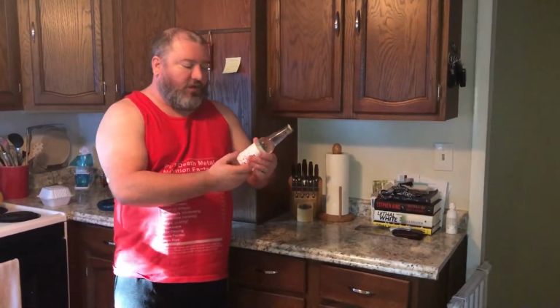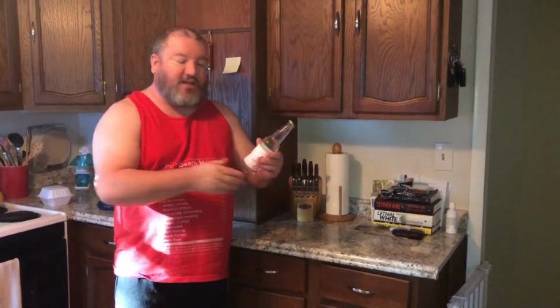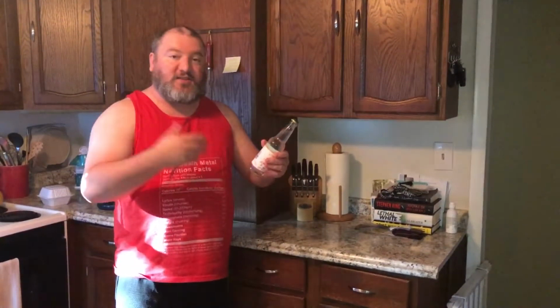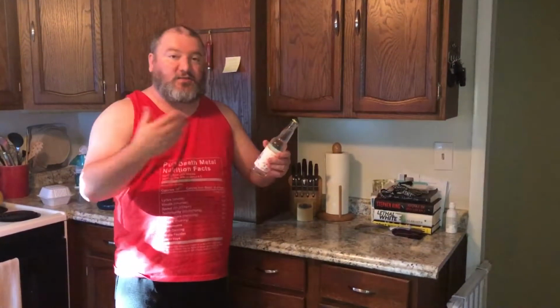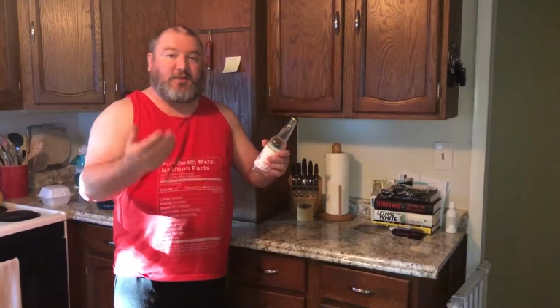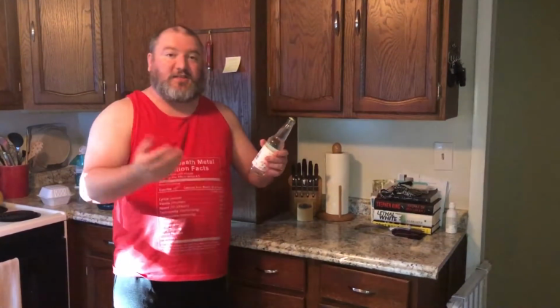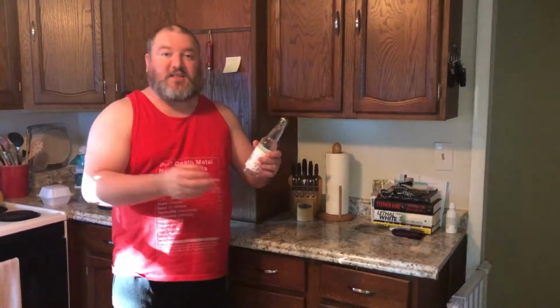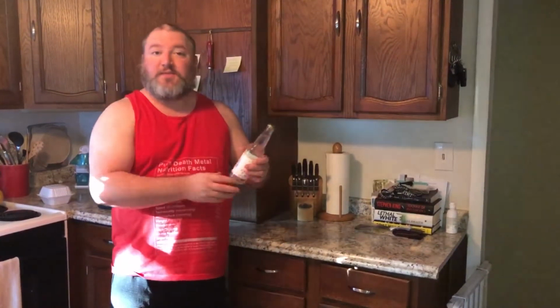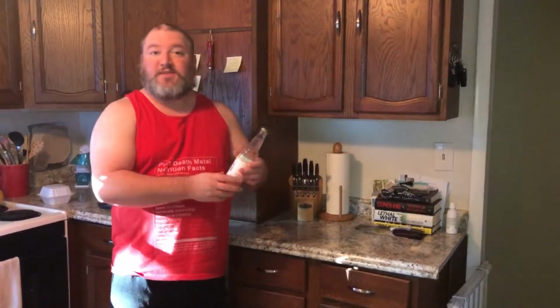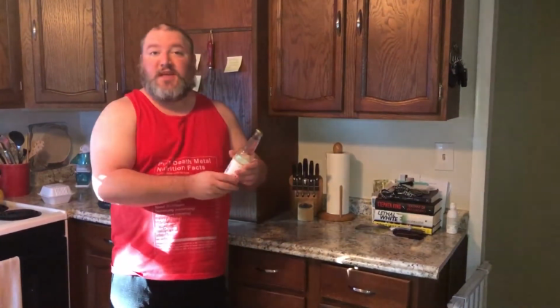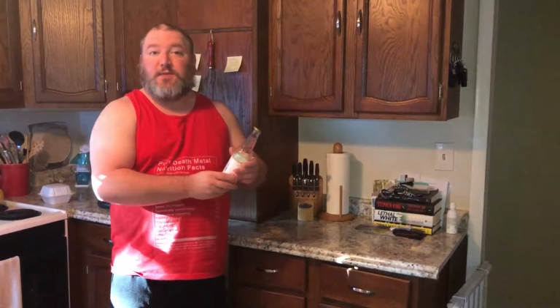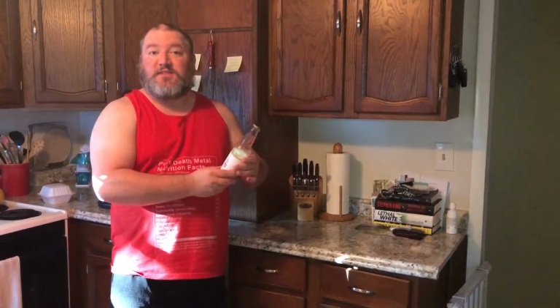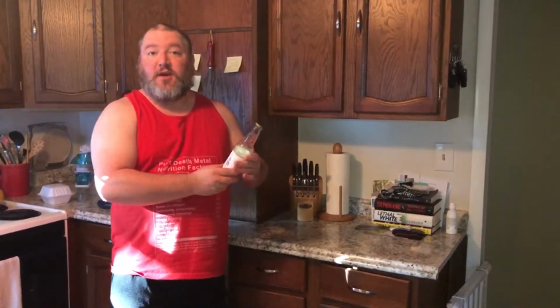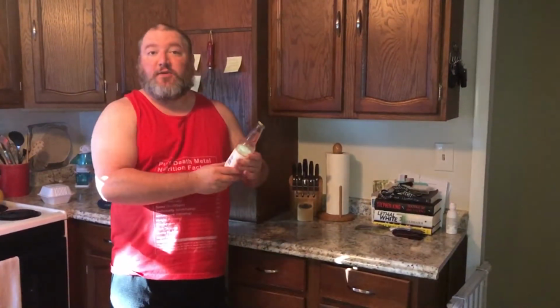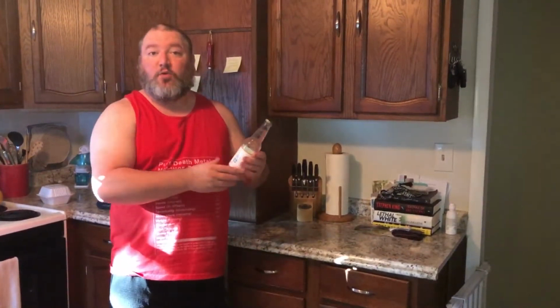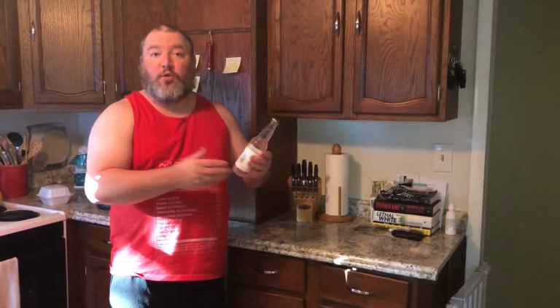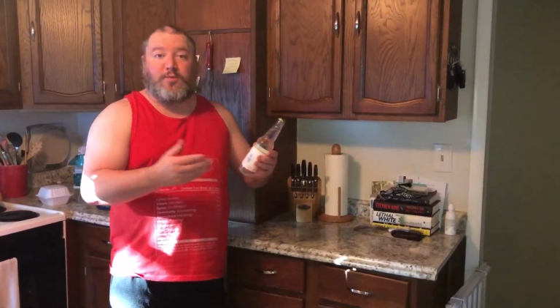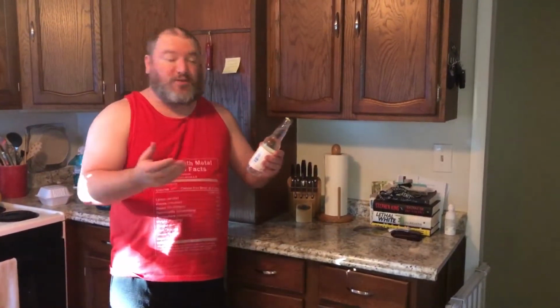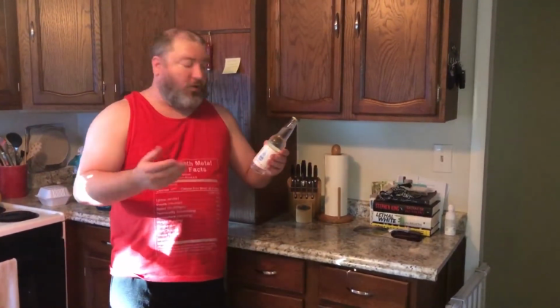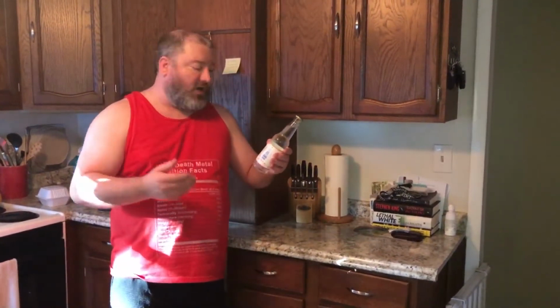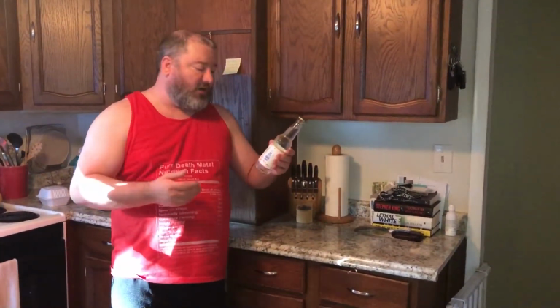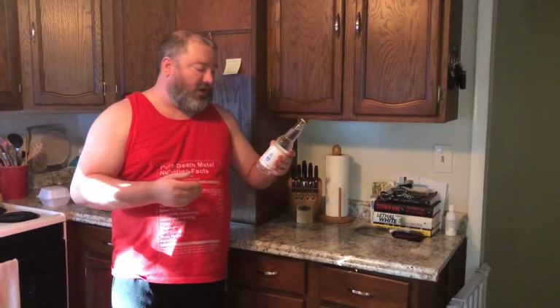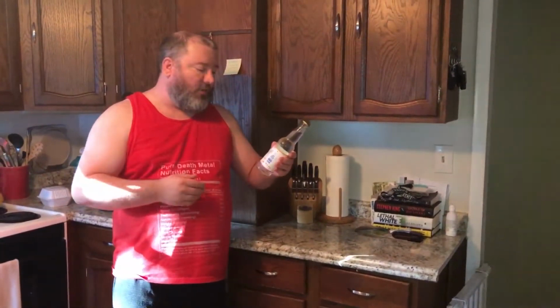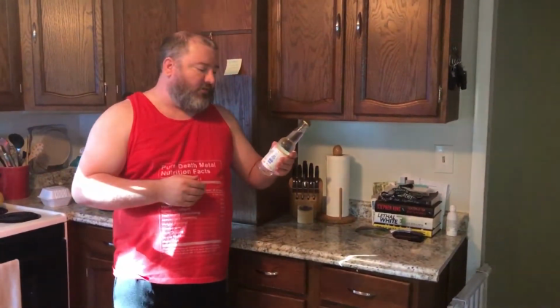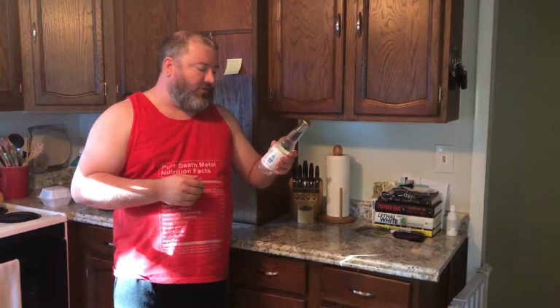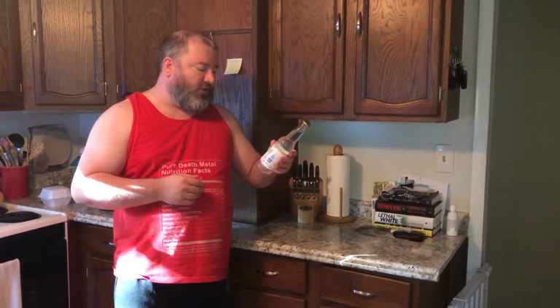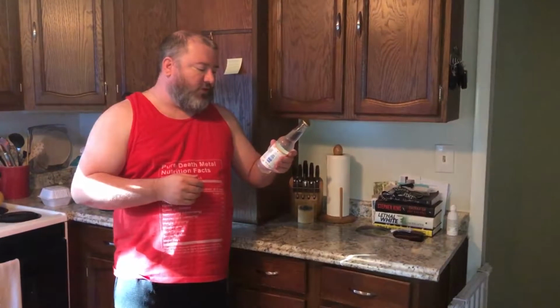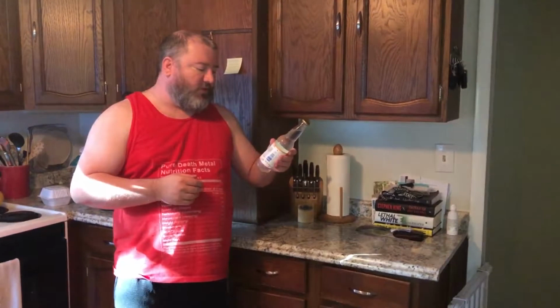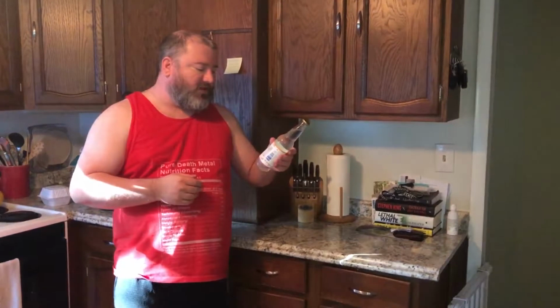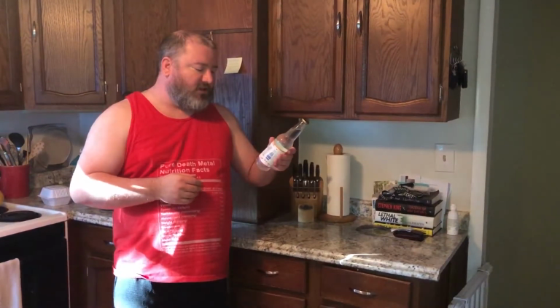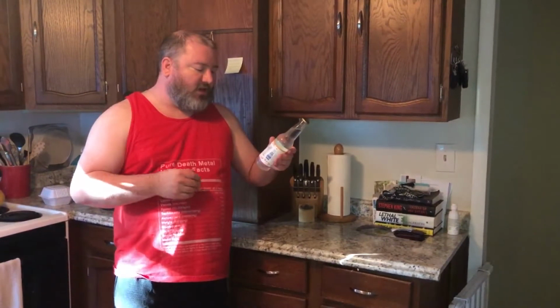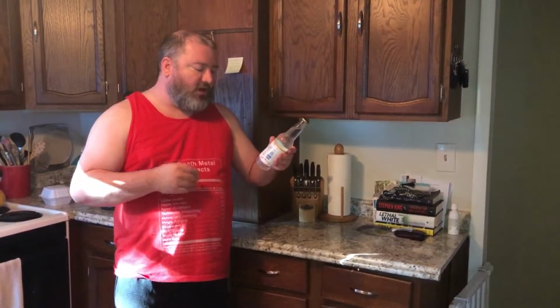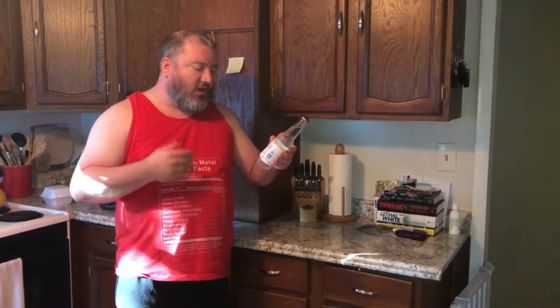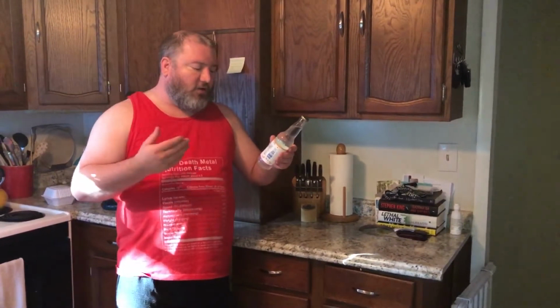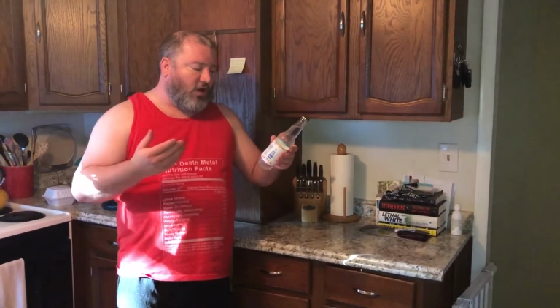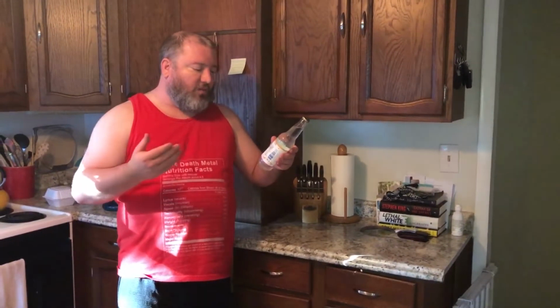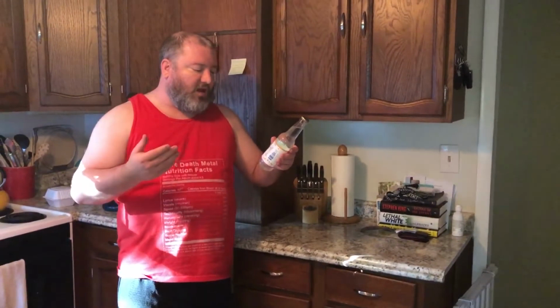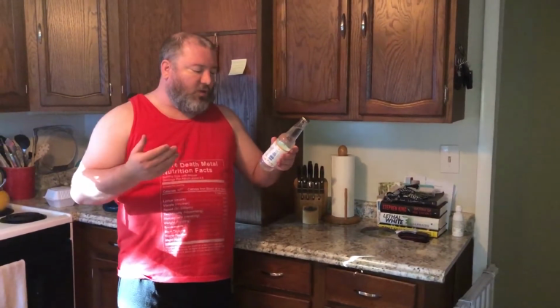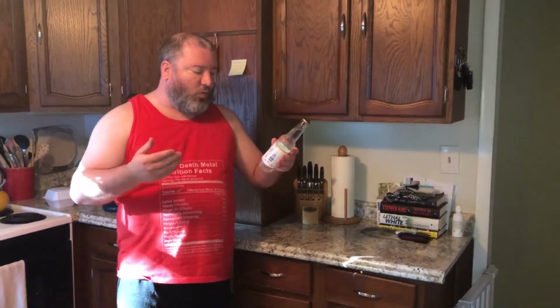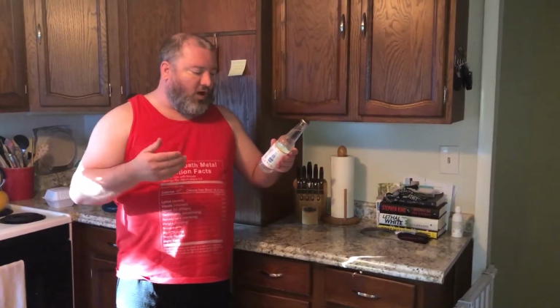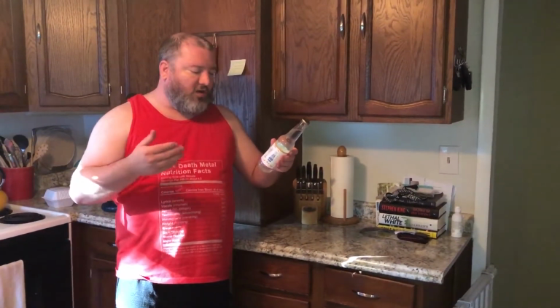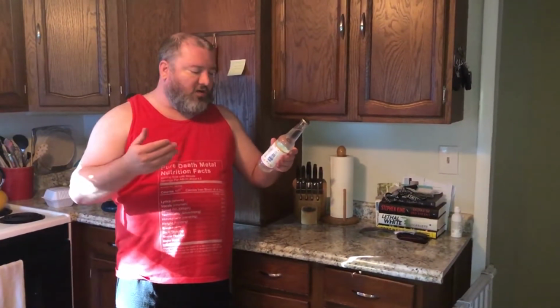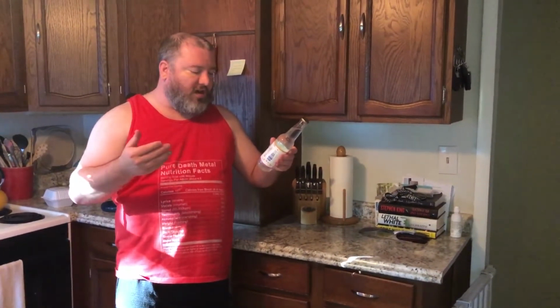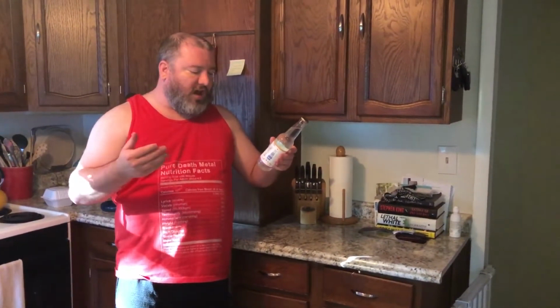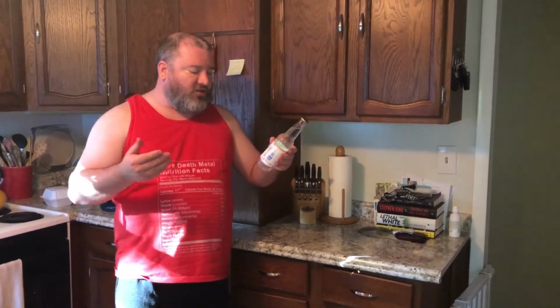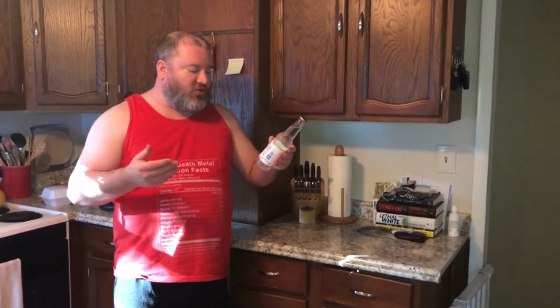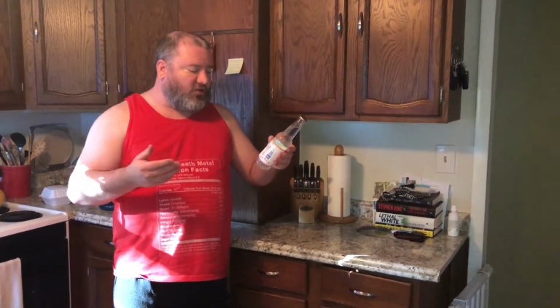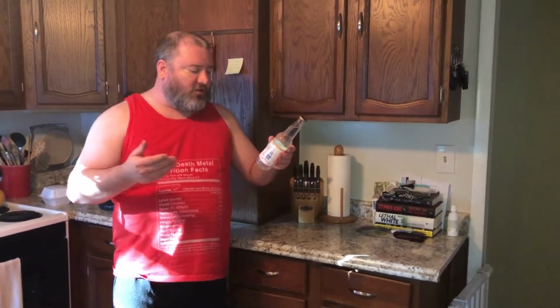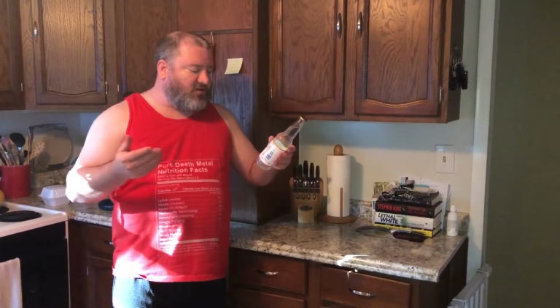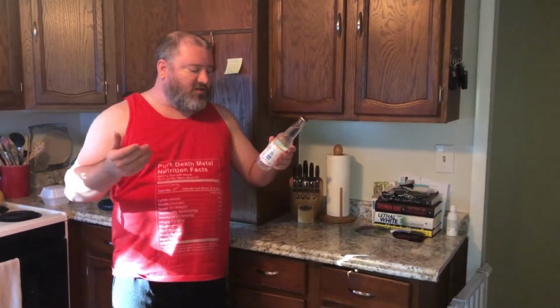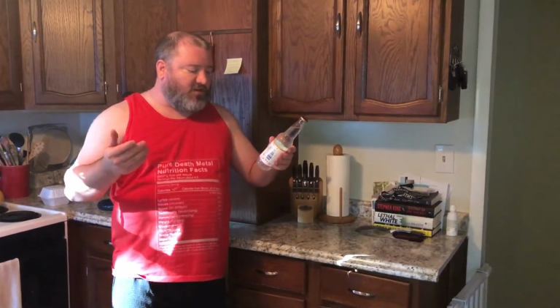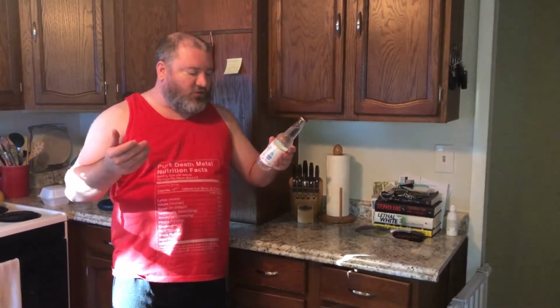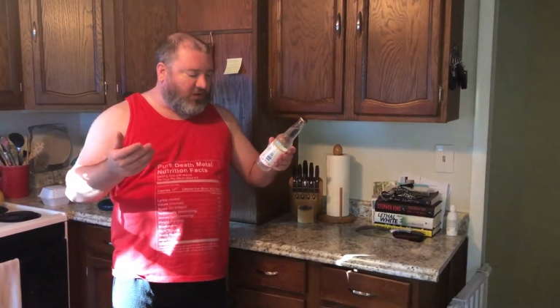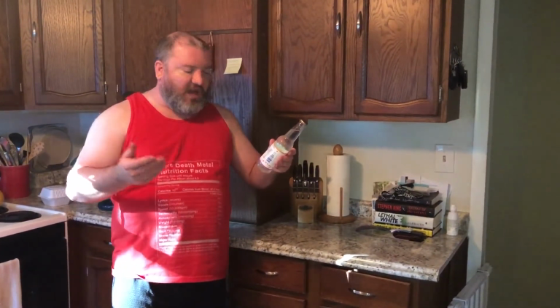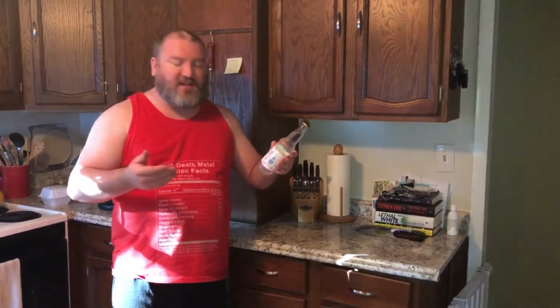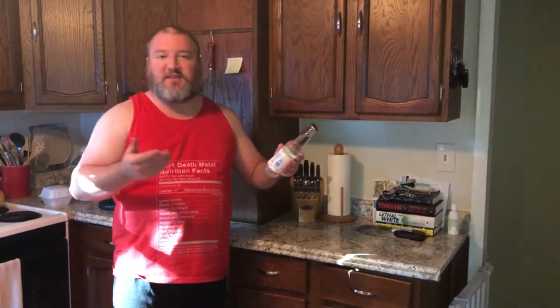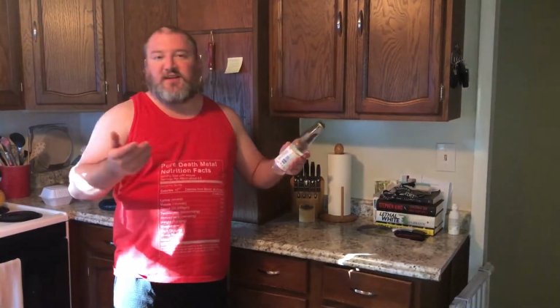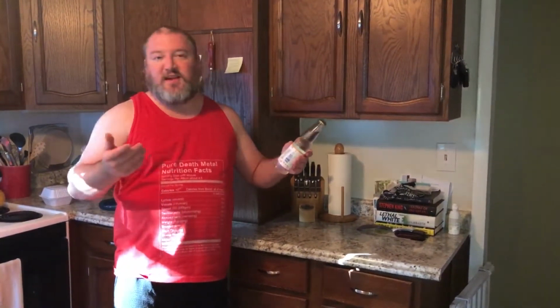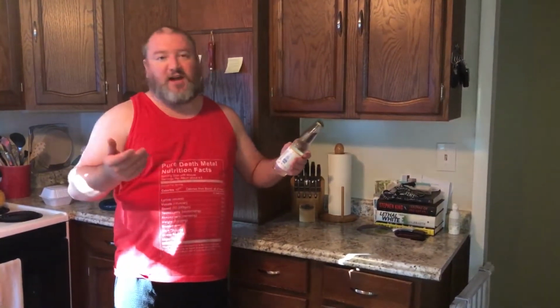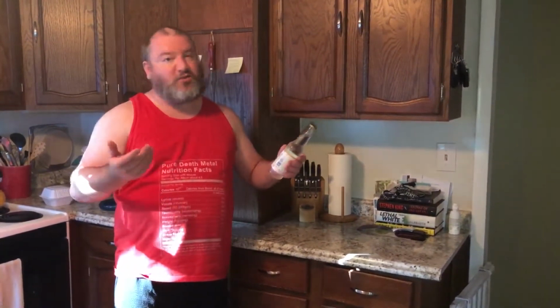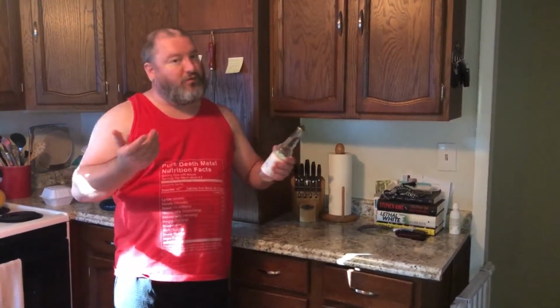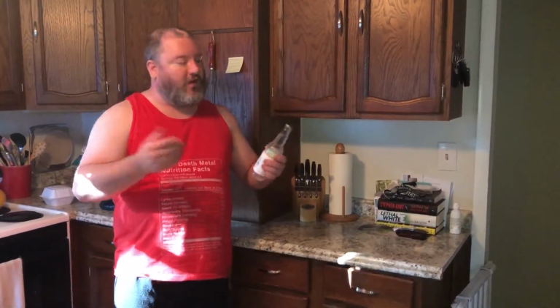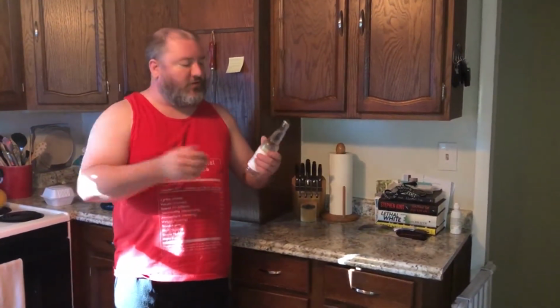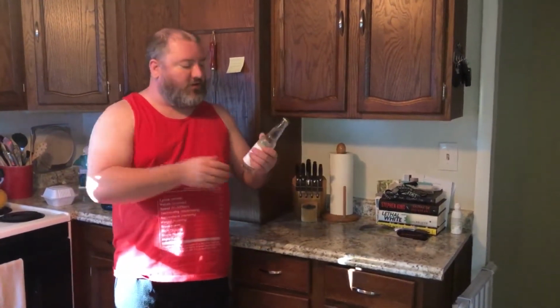Ingredients really sound the same as the other Orbitz product that we've reviewed recently: carbonated water, cane sugar, citric acid, and natural flavors.